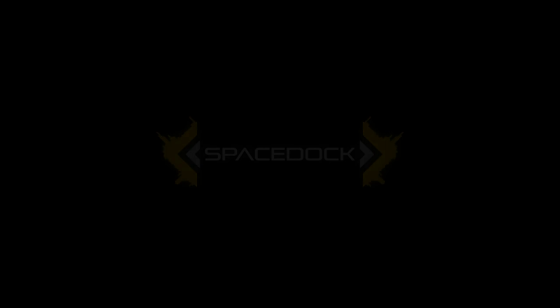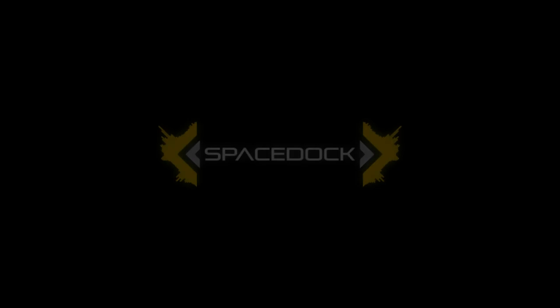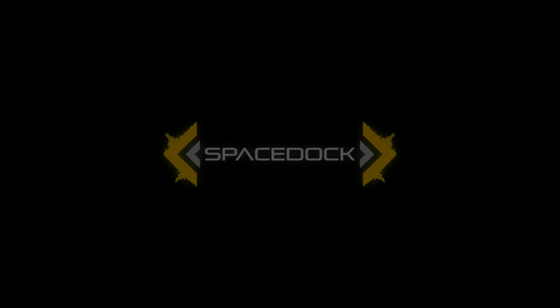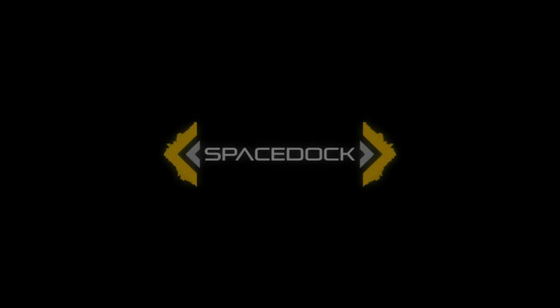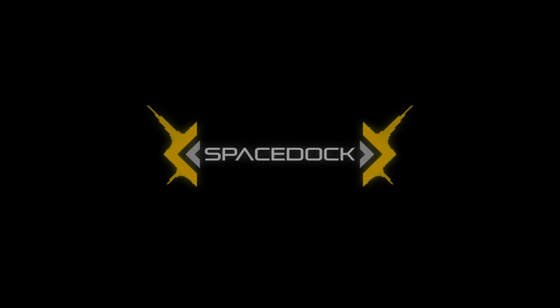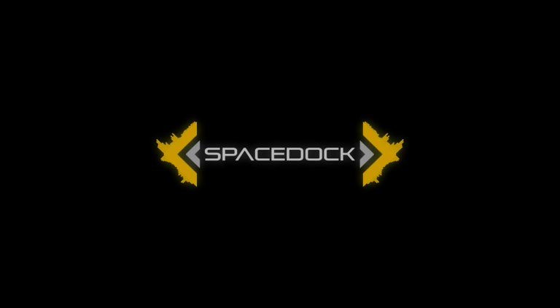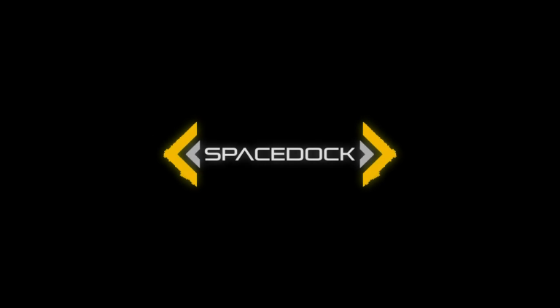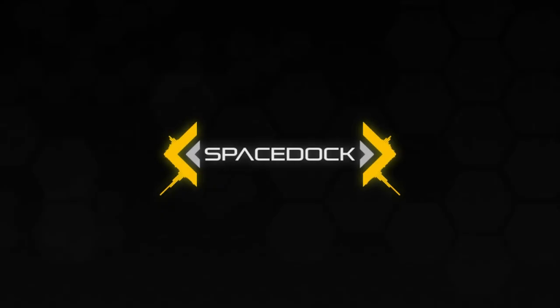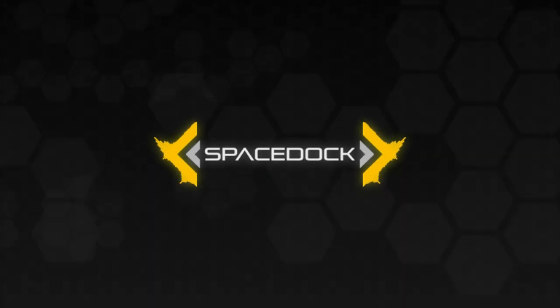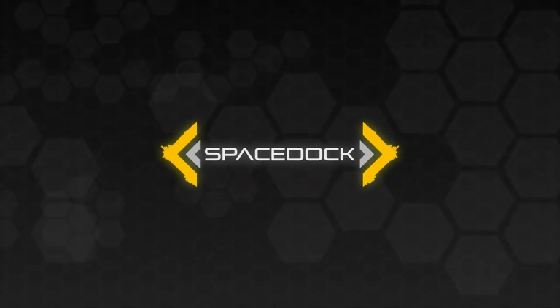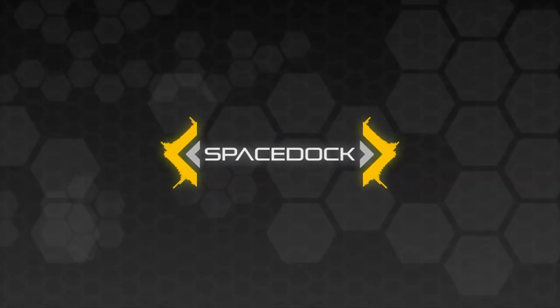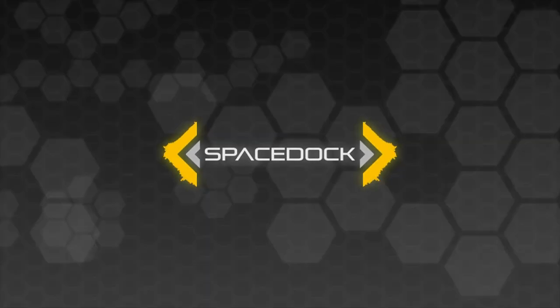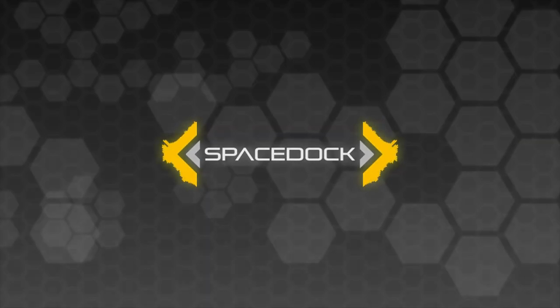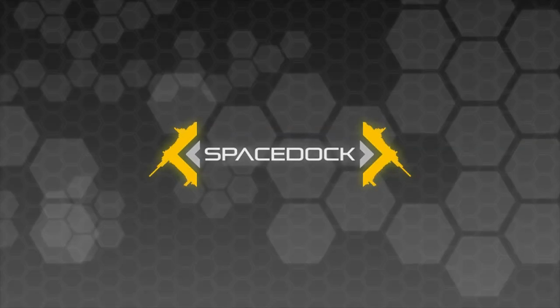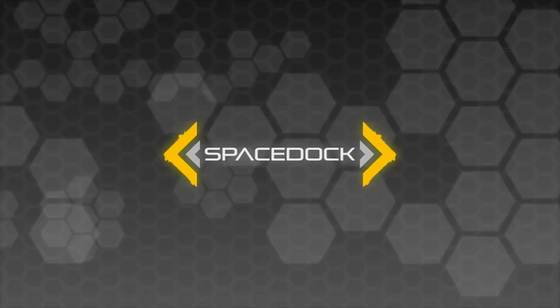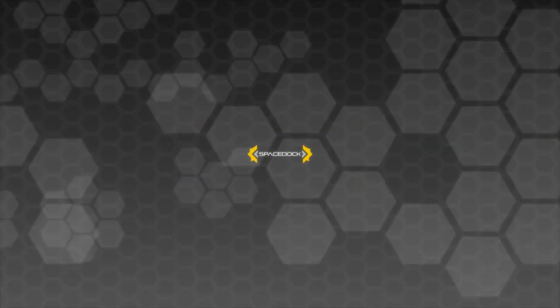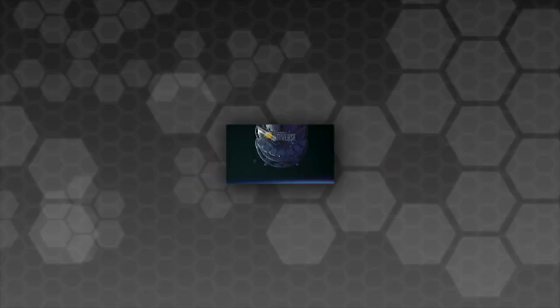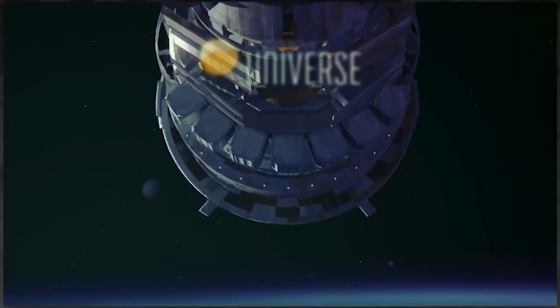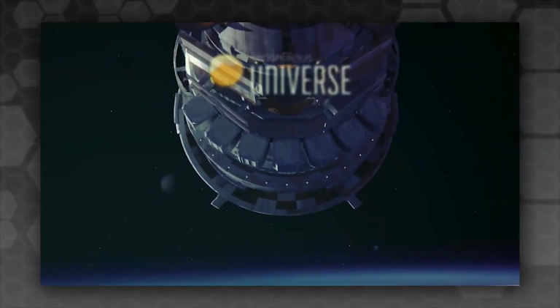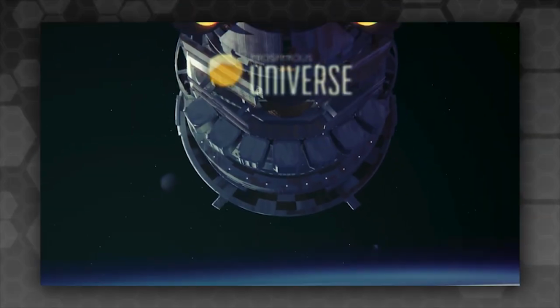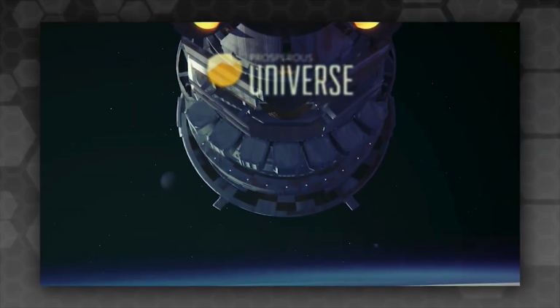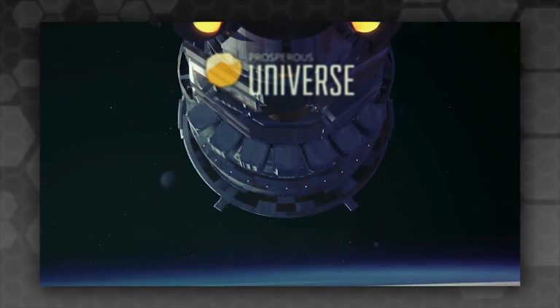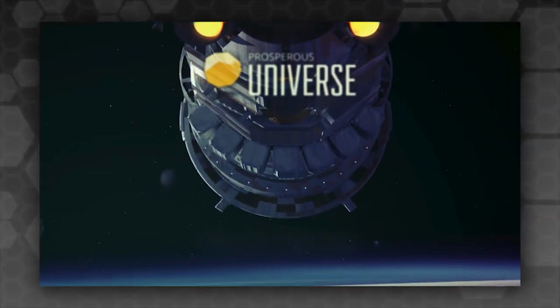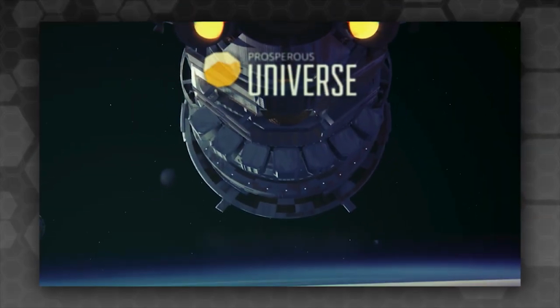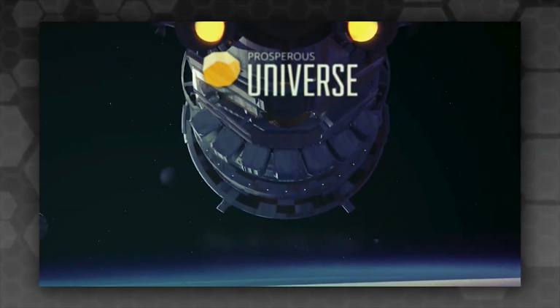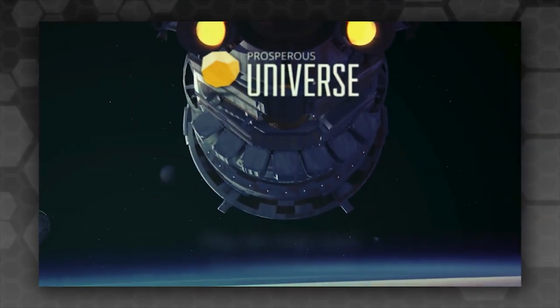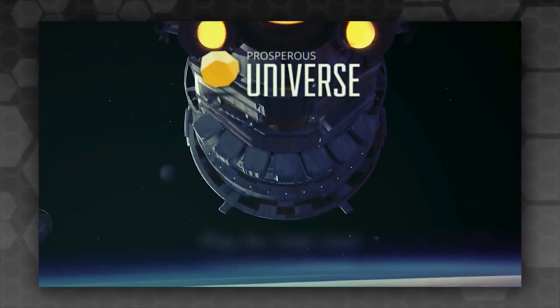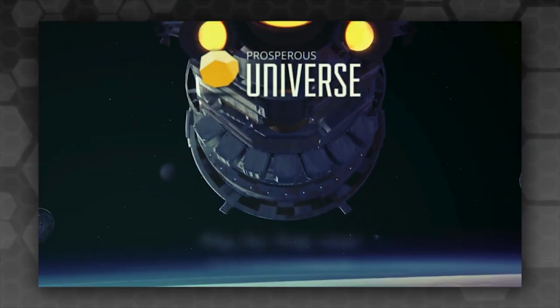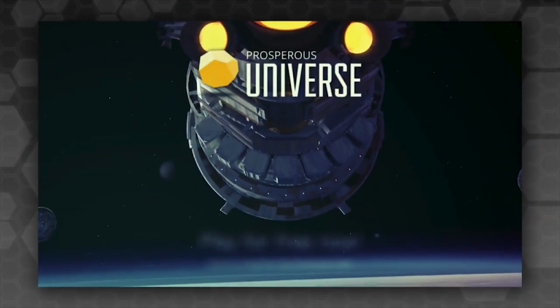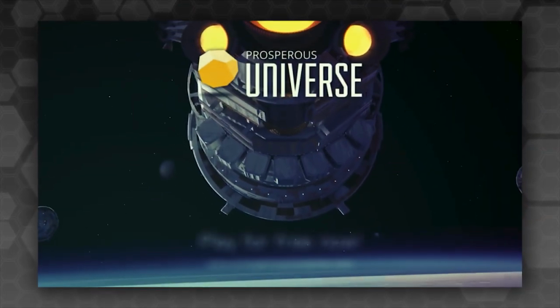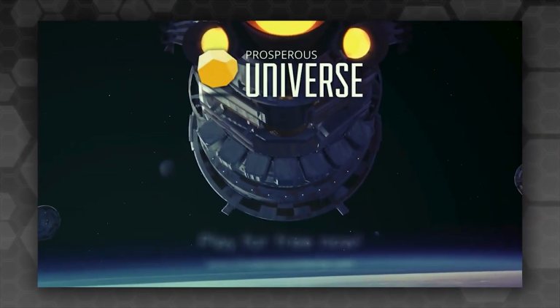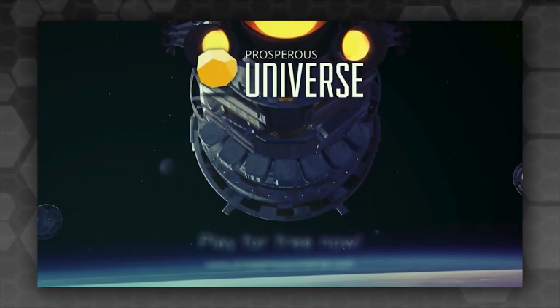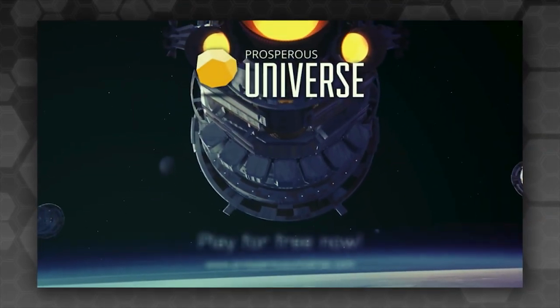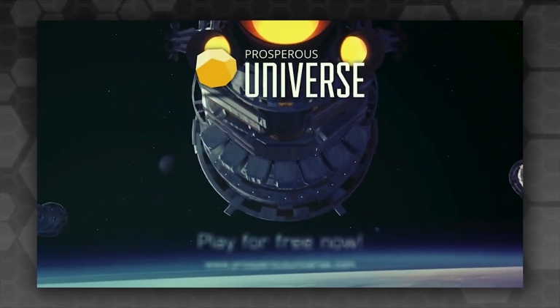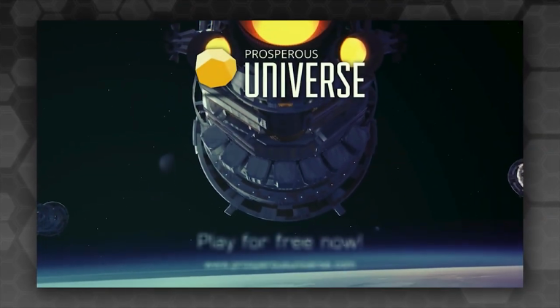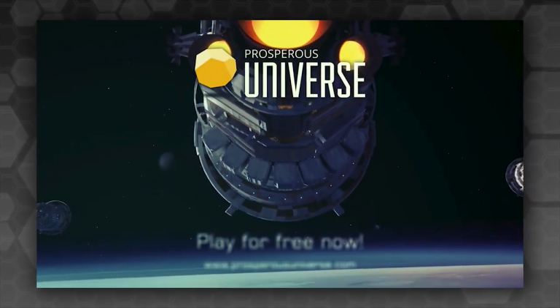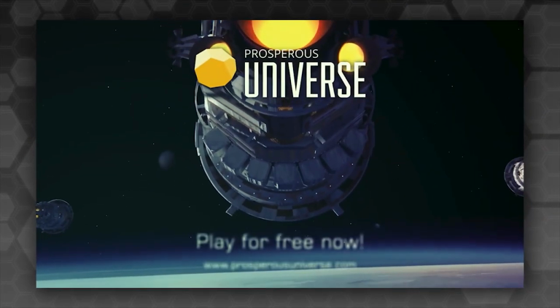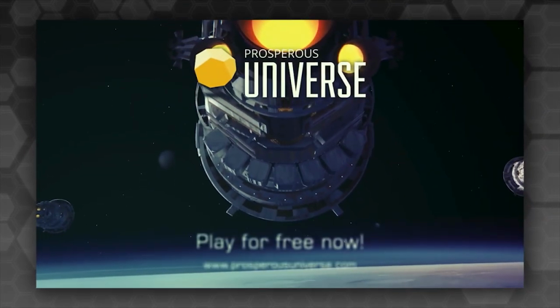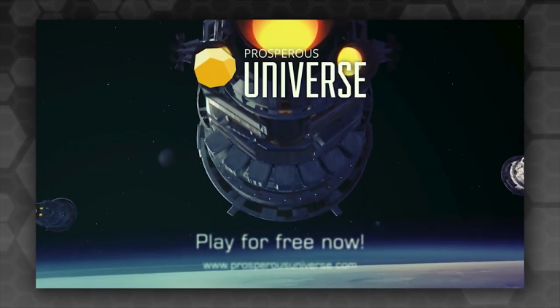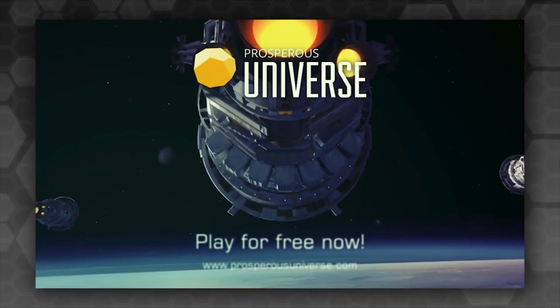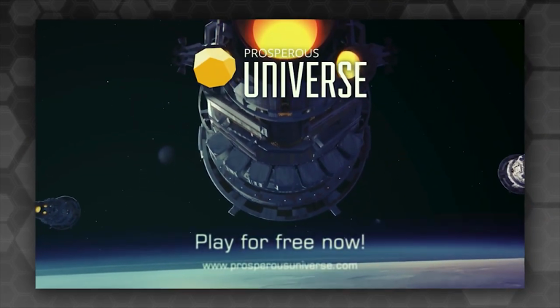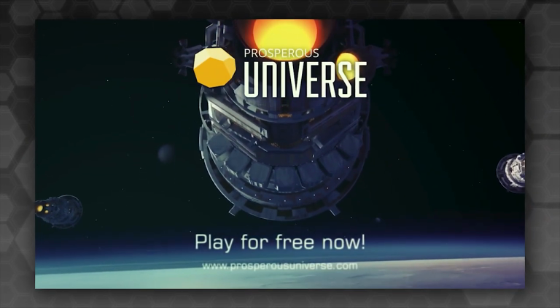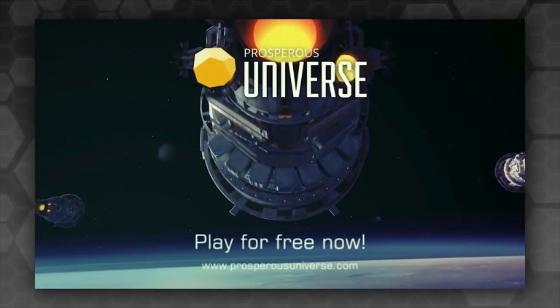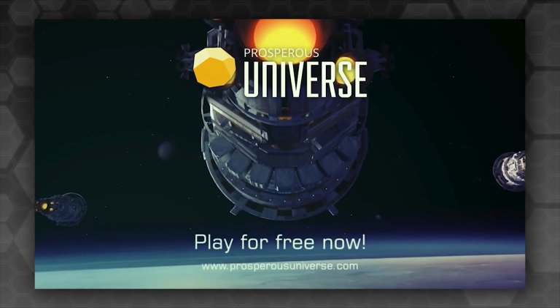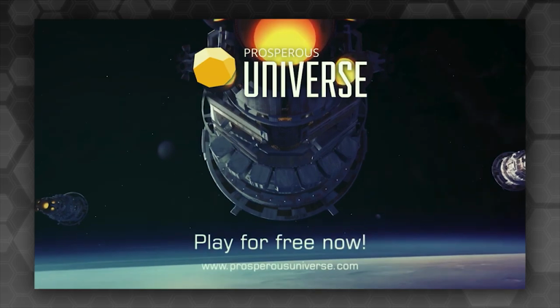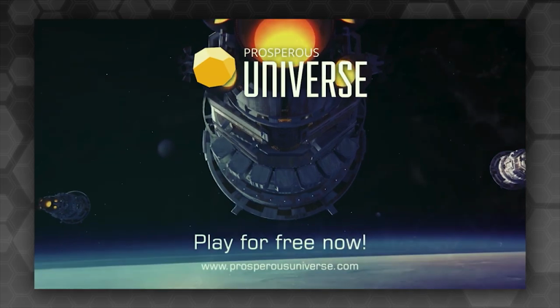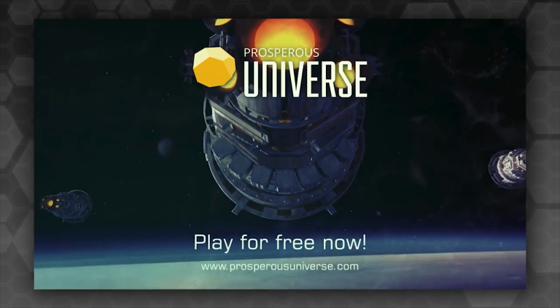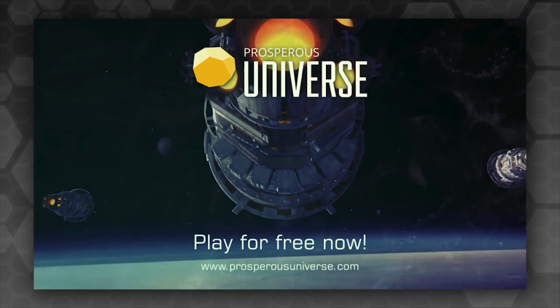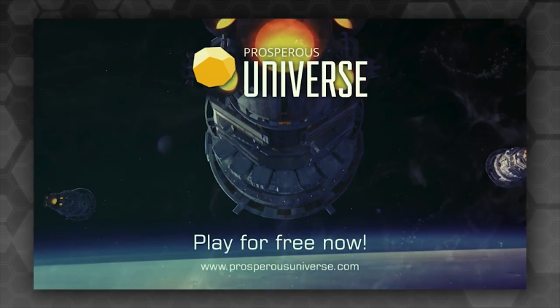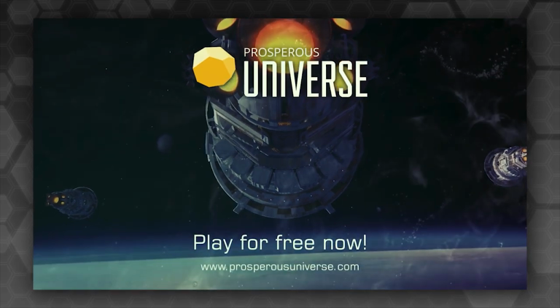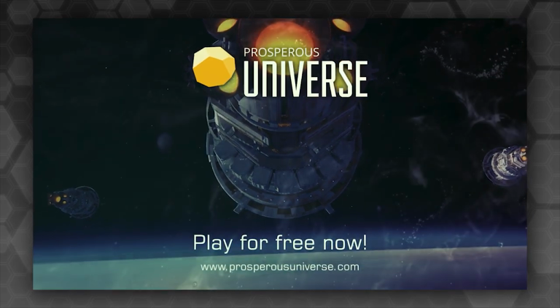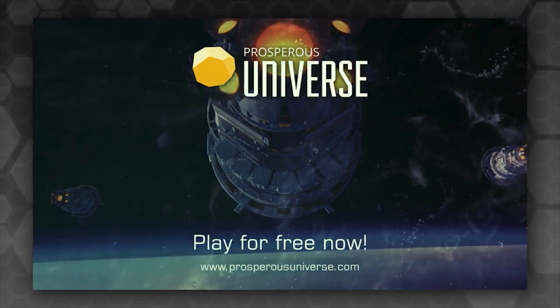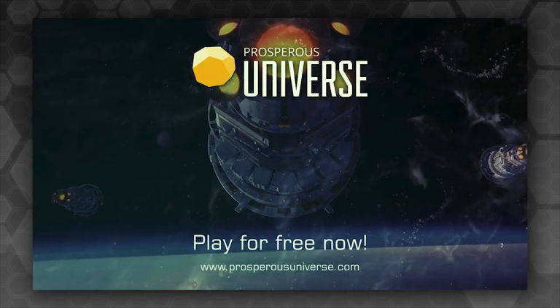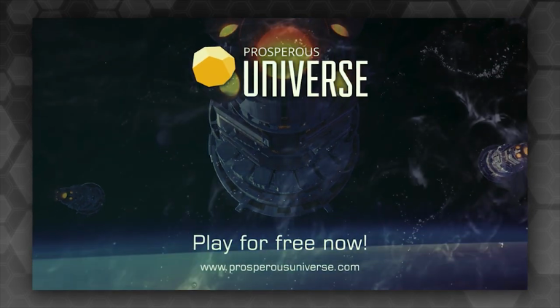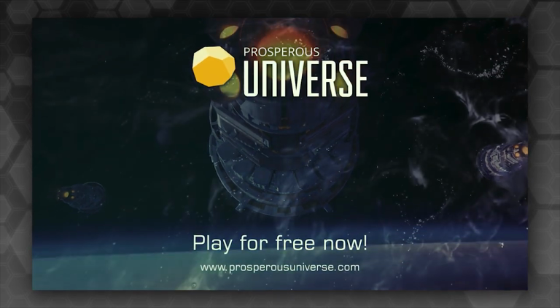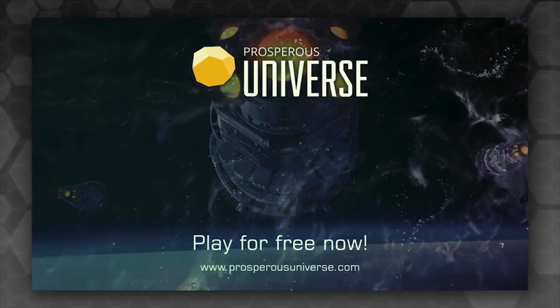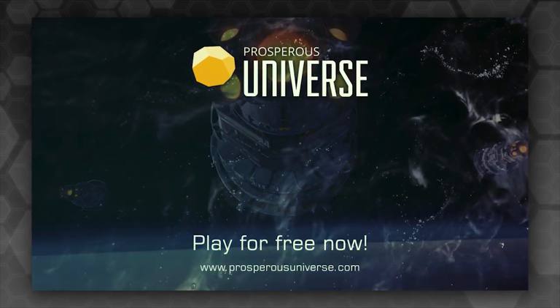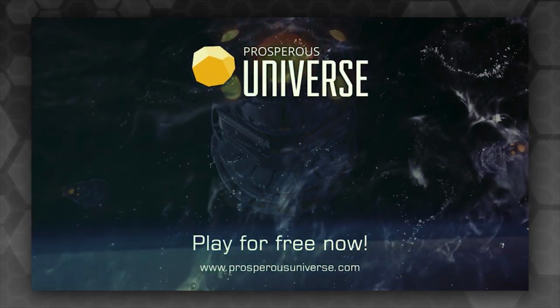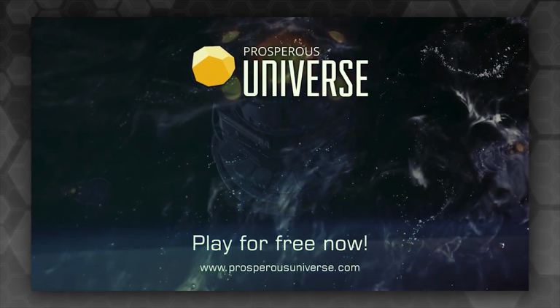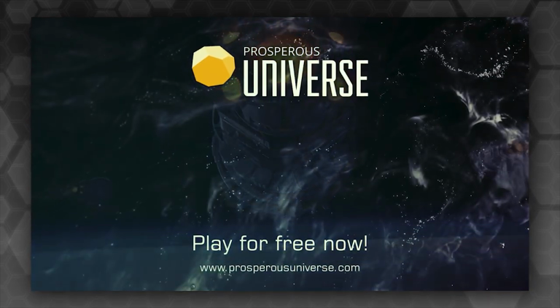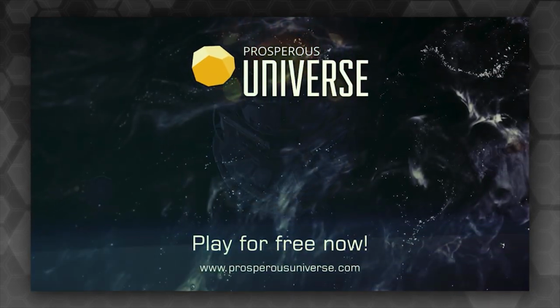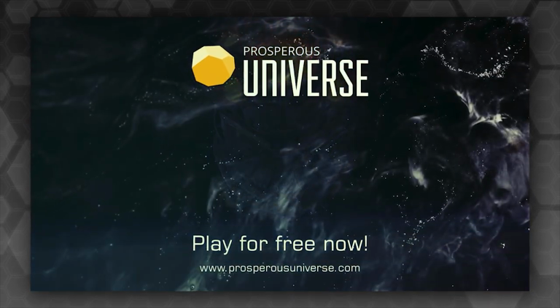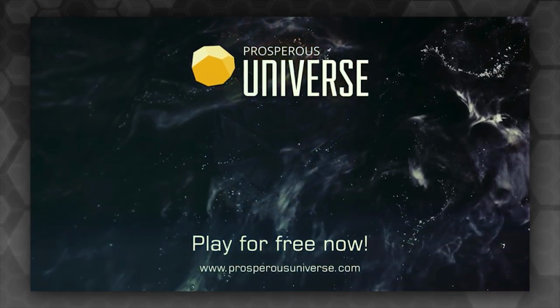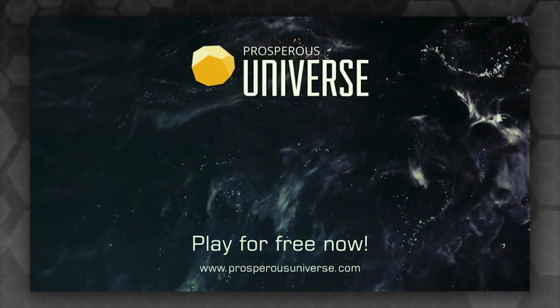Today's episode is kindly sponsored by Prosperous Universe, a sci-fi game I suspect a few of you might be very interested in. Stick around at the end for more information.